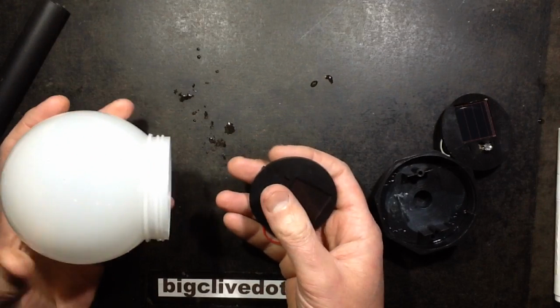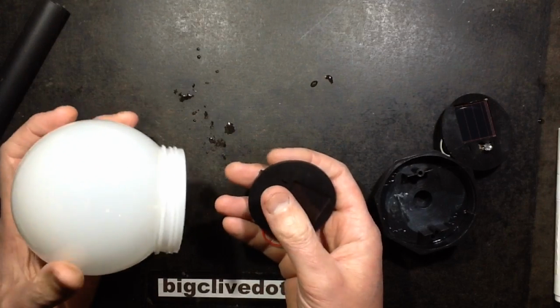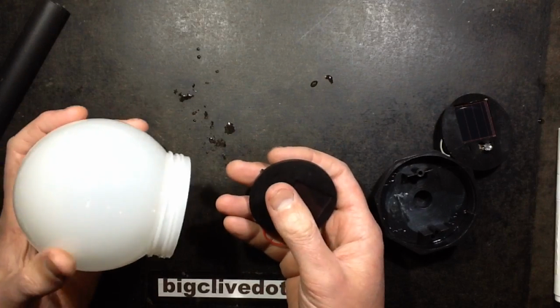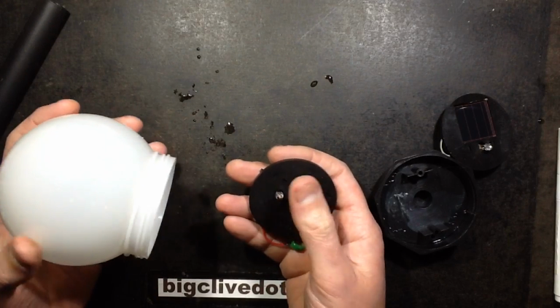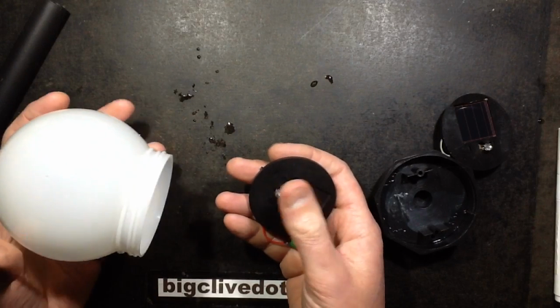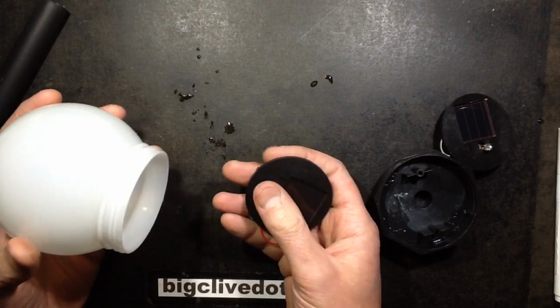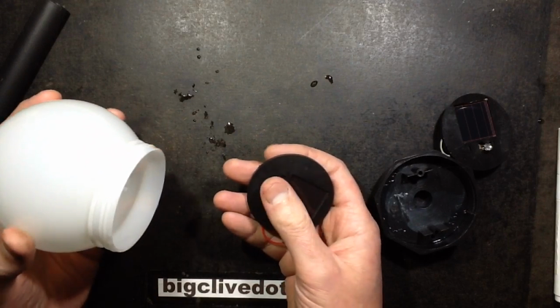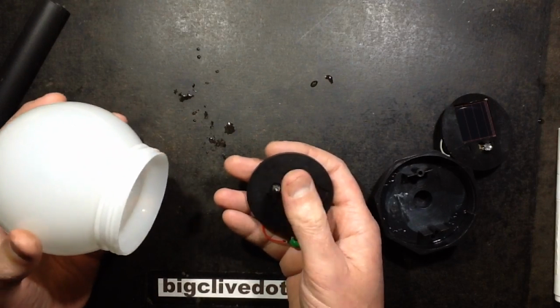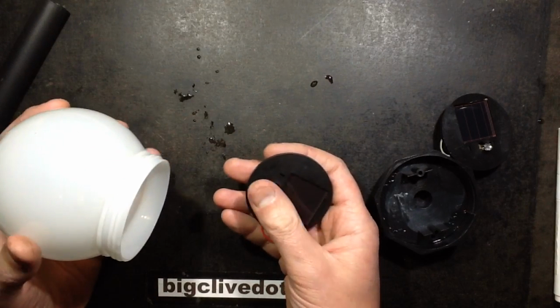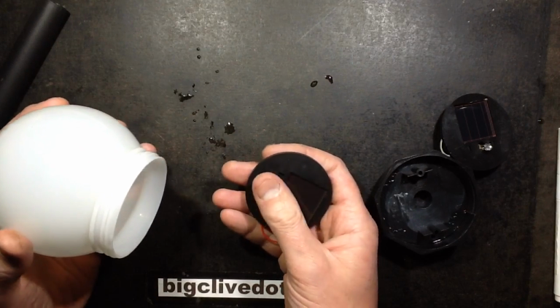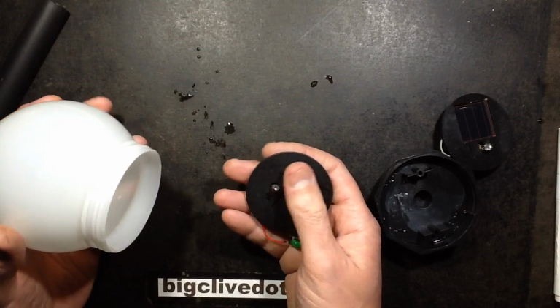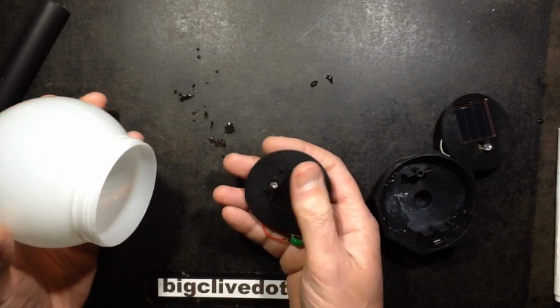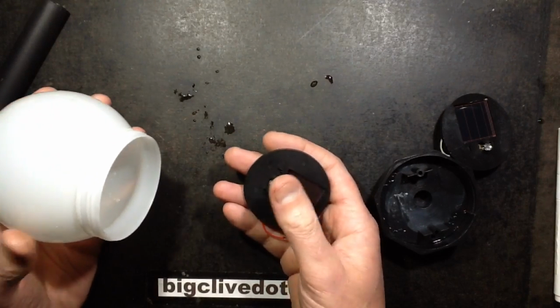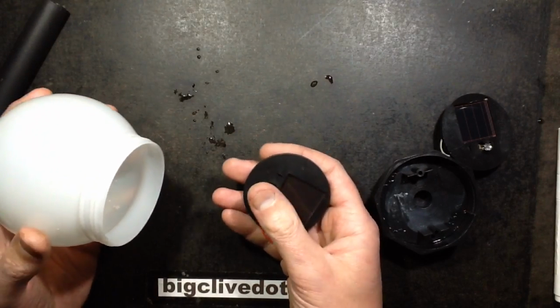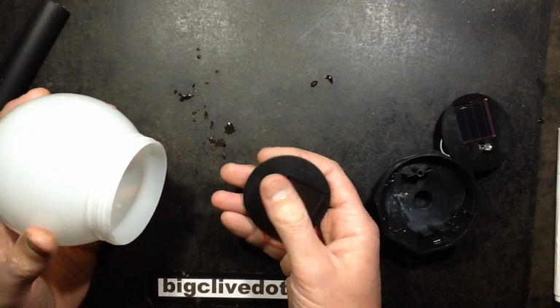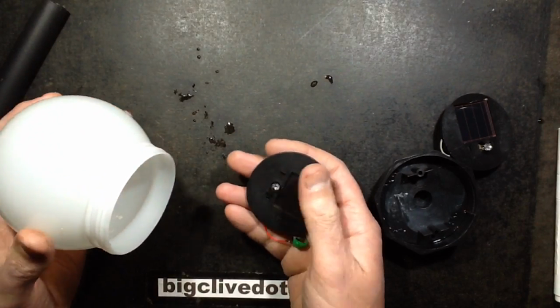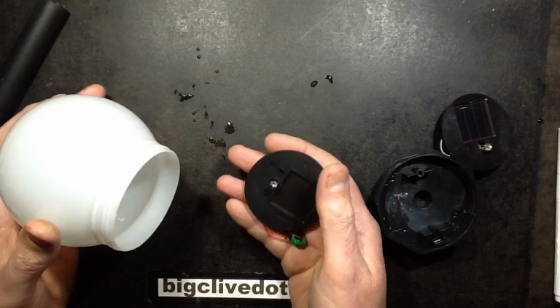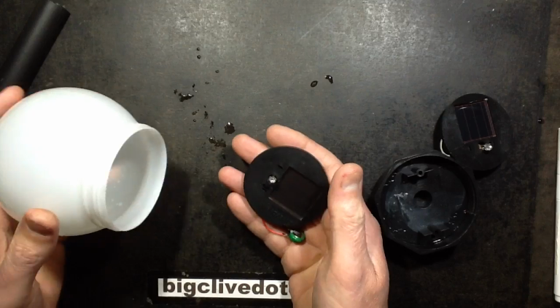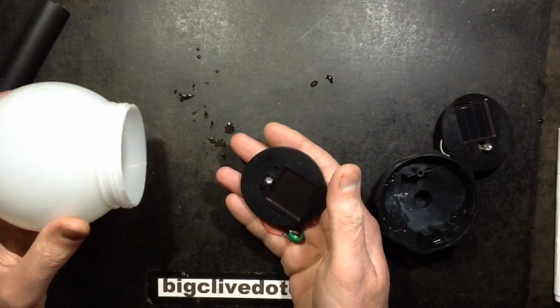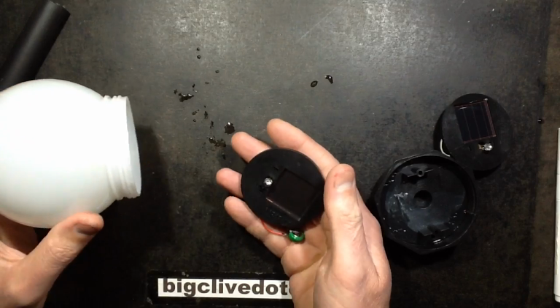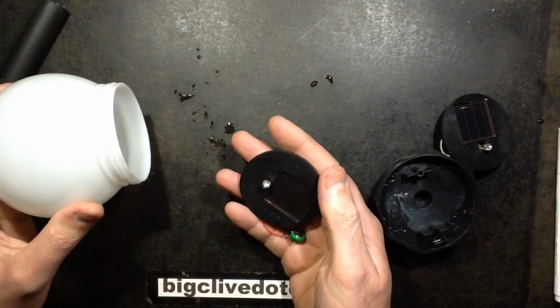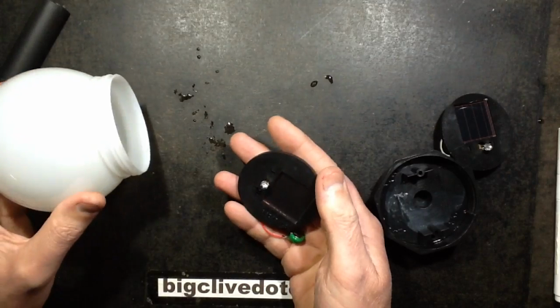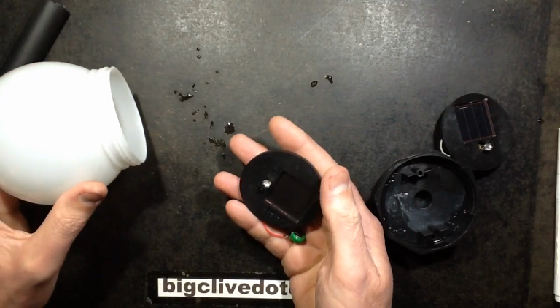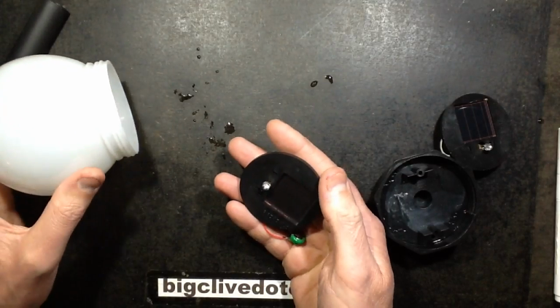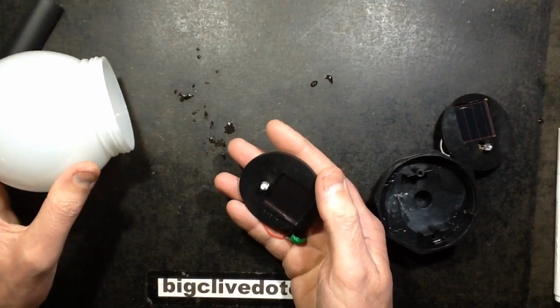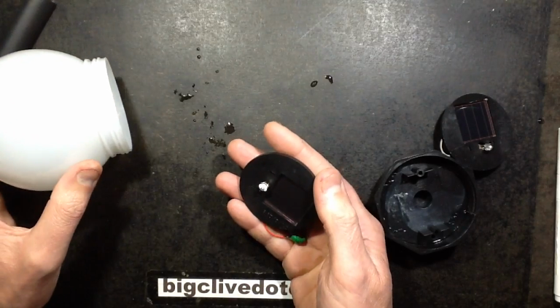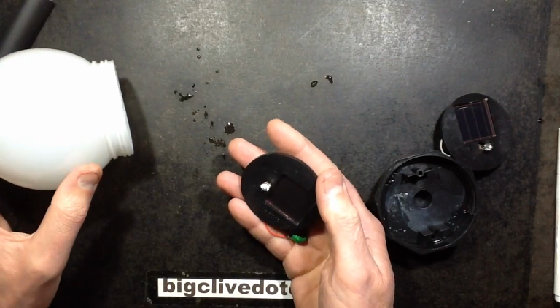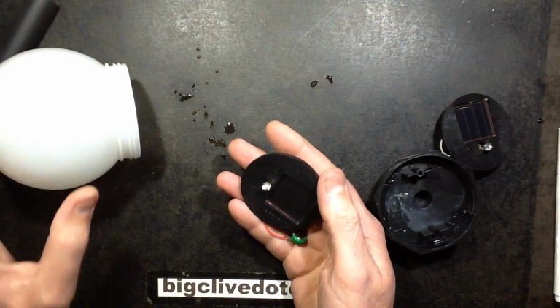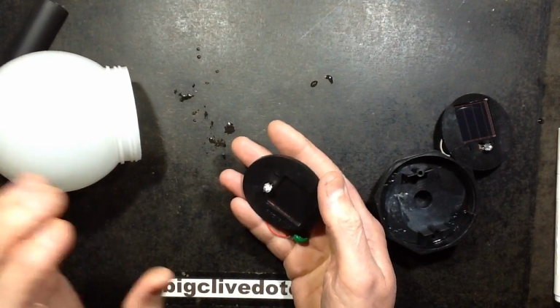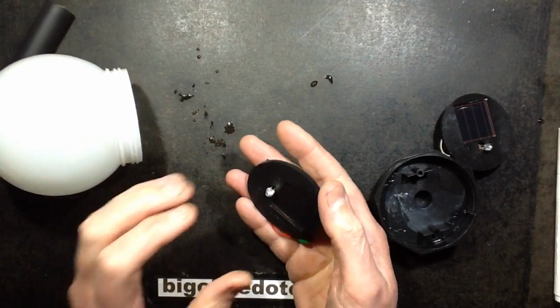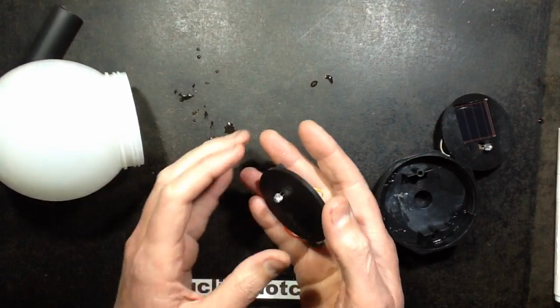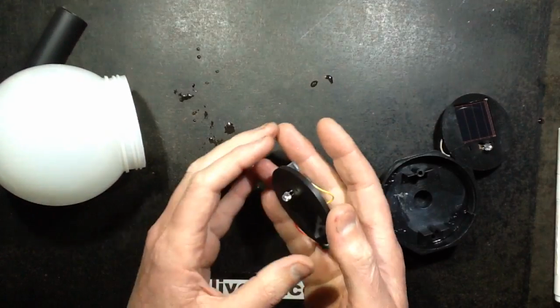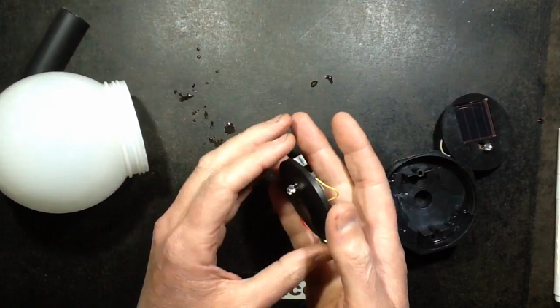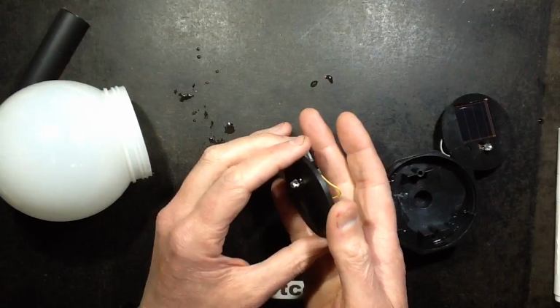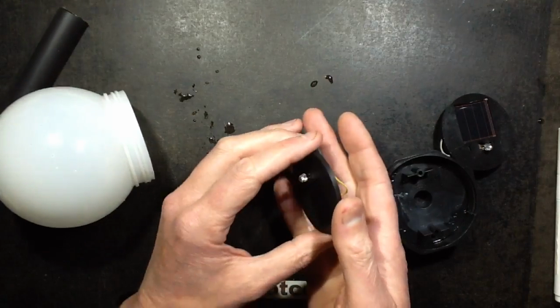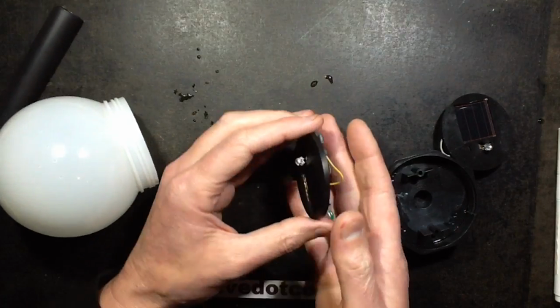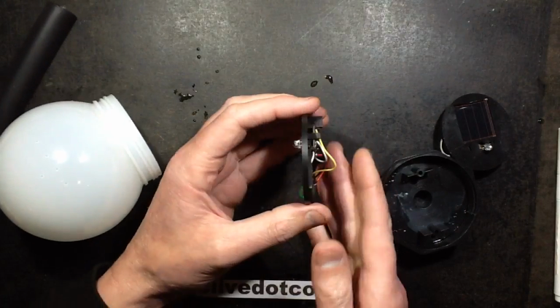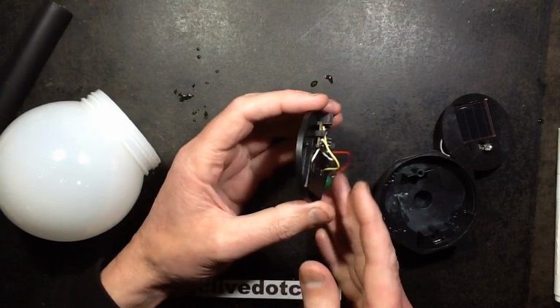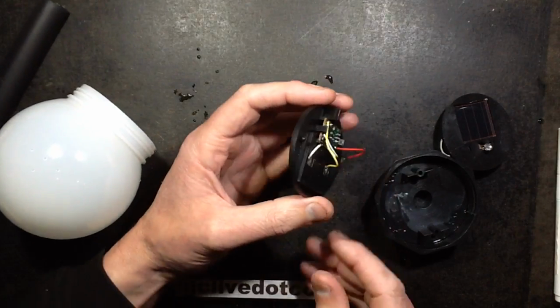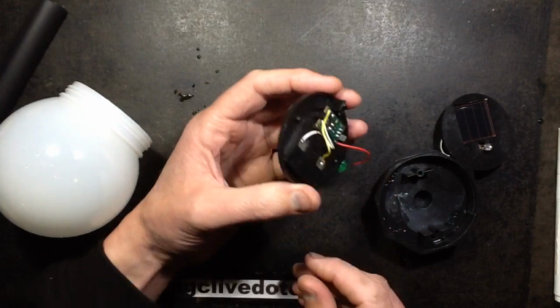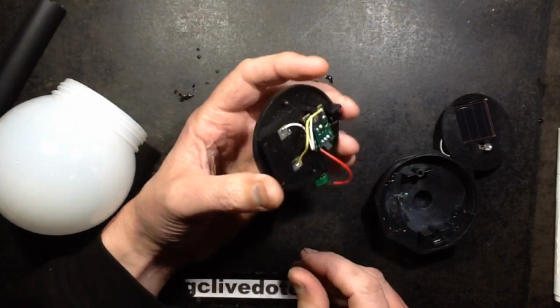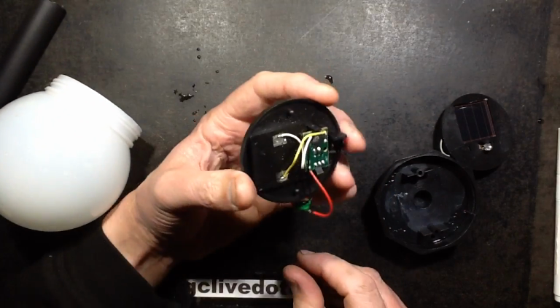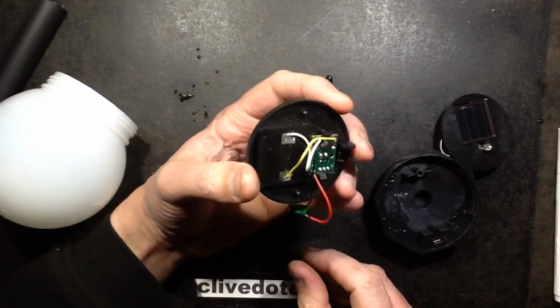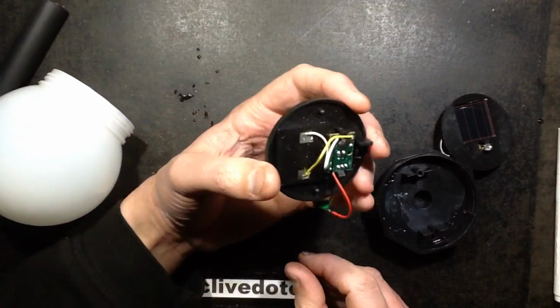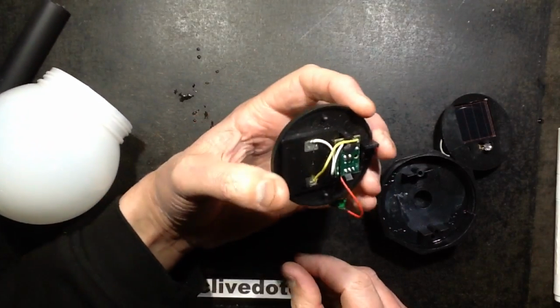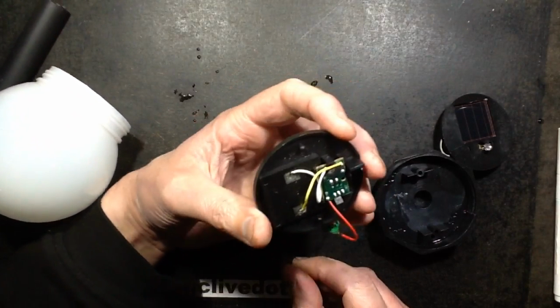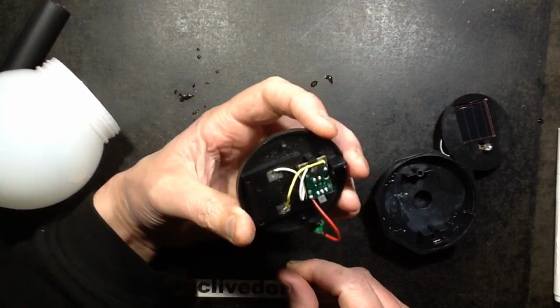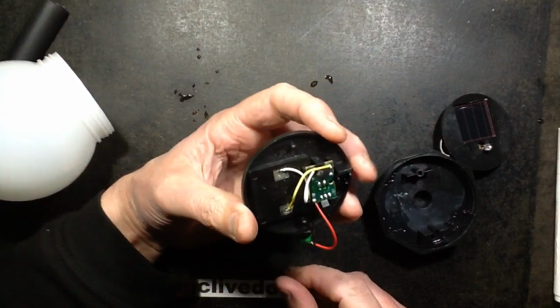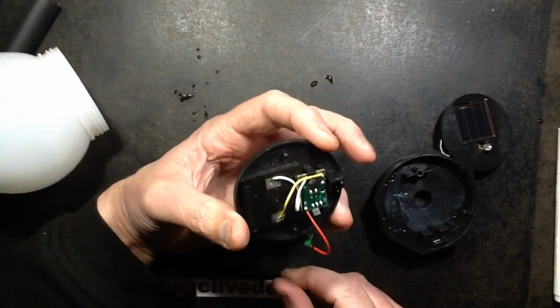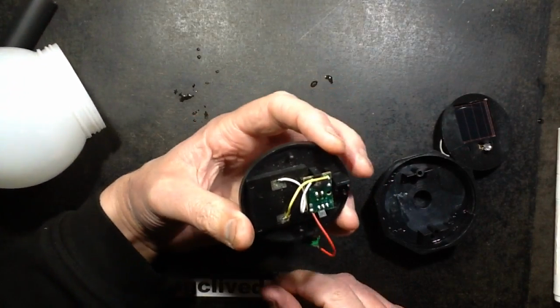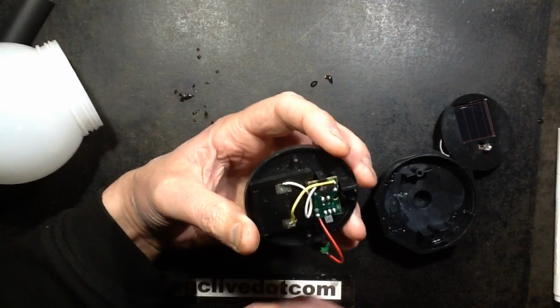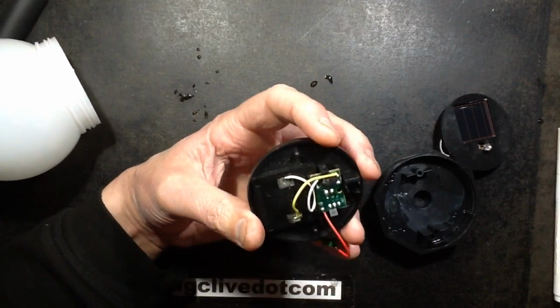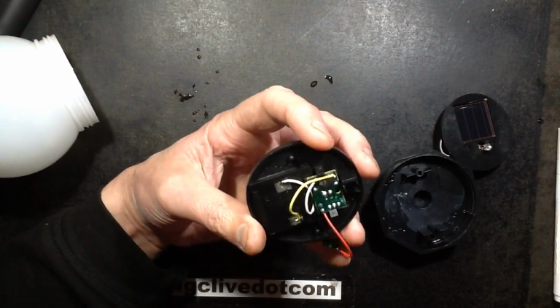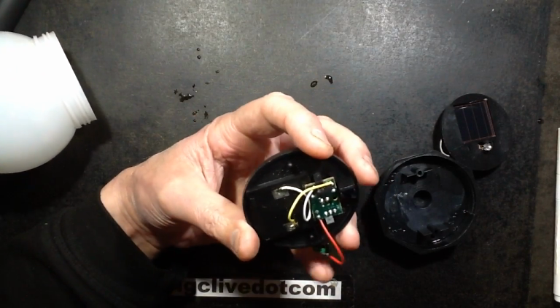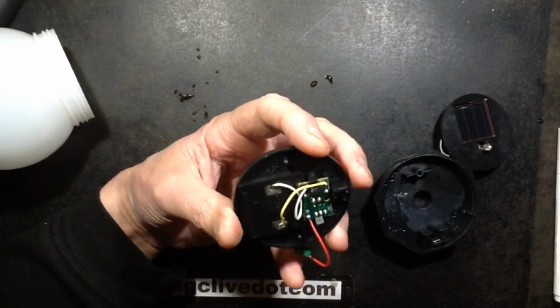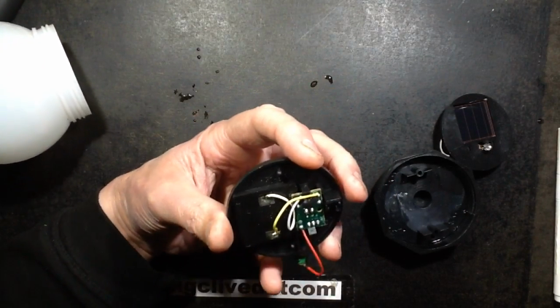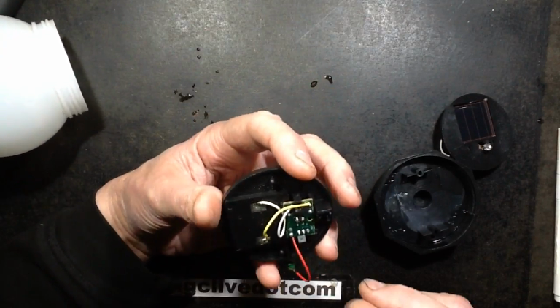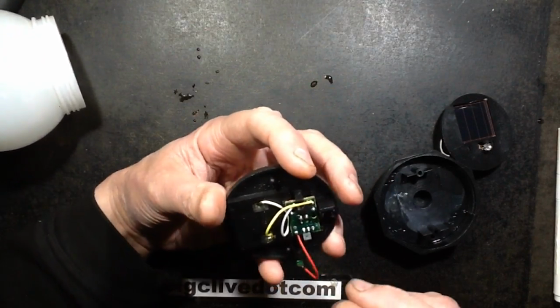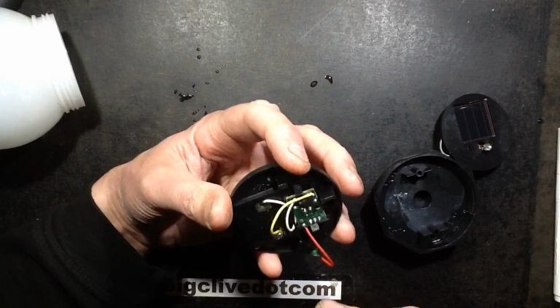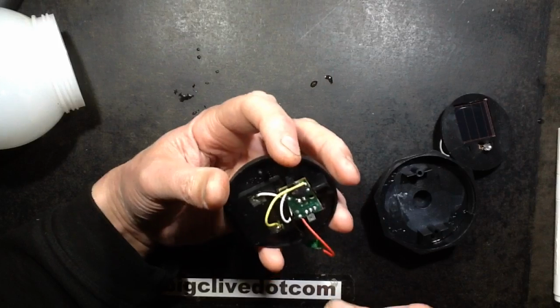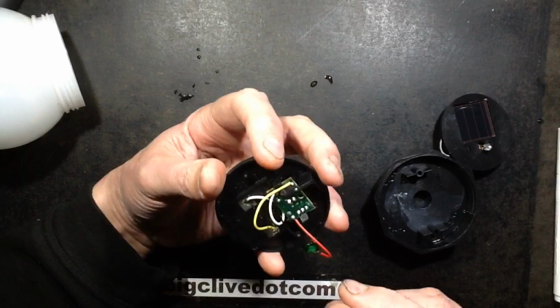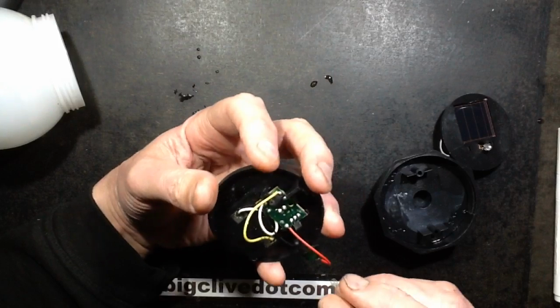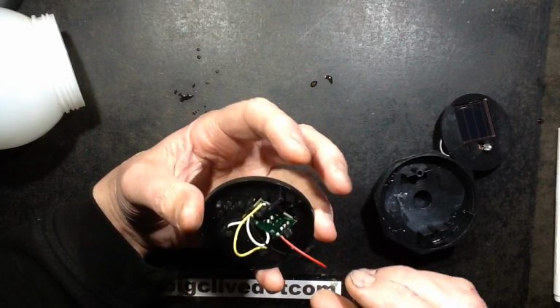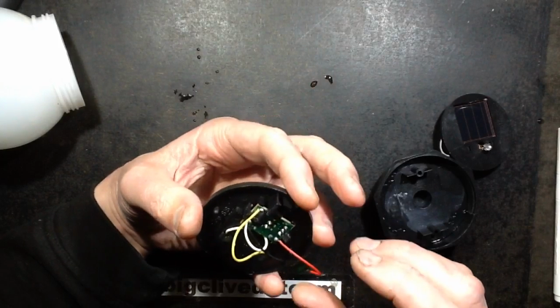I changed the LED - it was originally a cold white and I put a green one in, and various colours in fact in the garden.